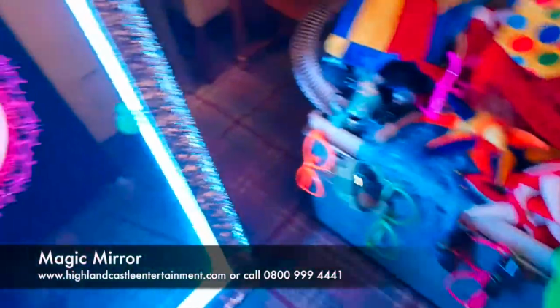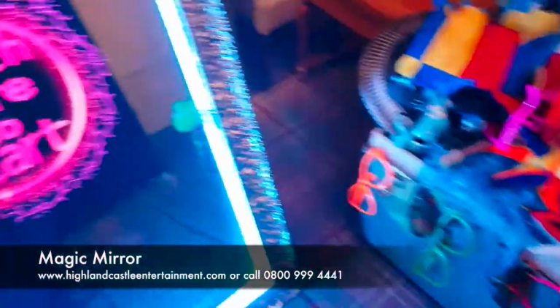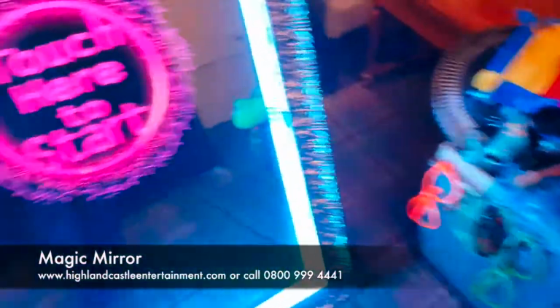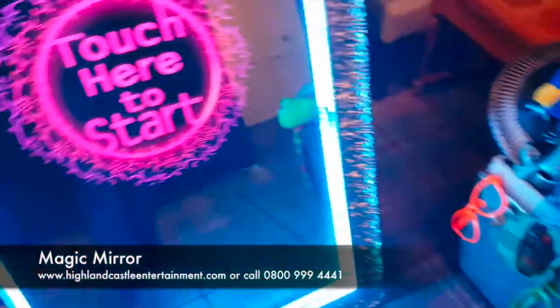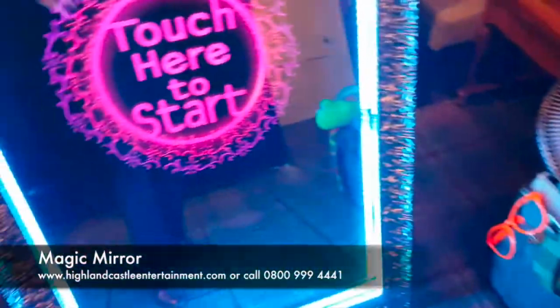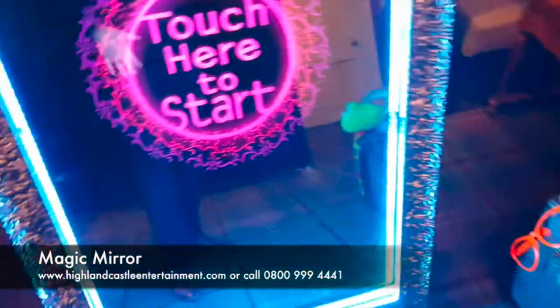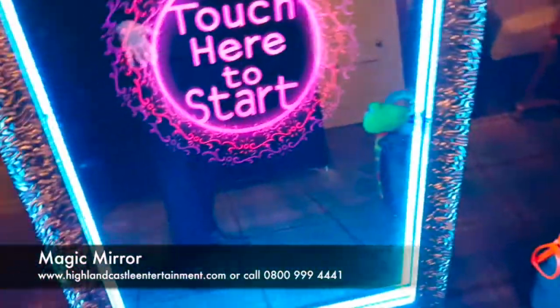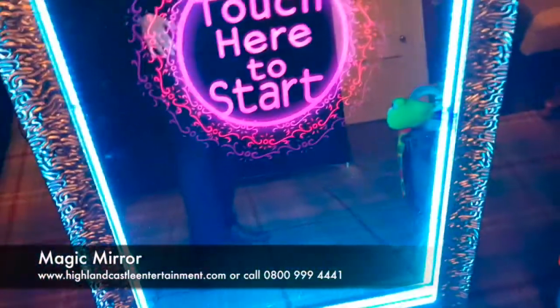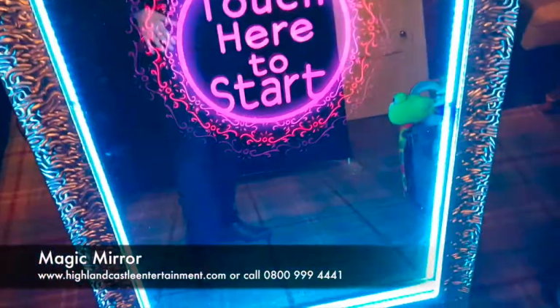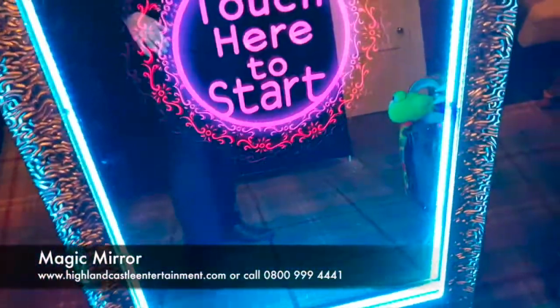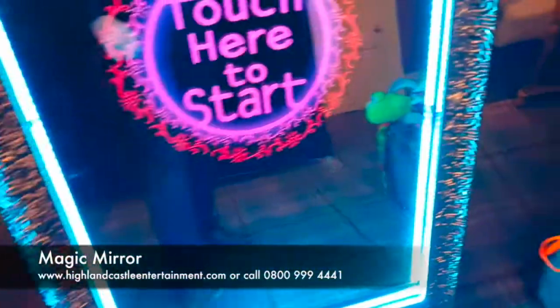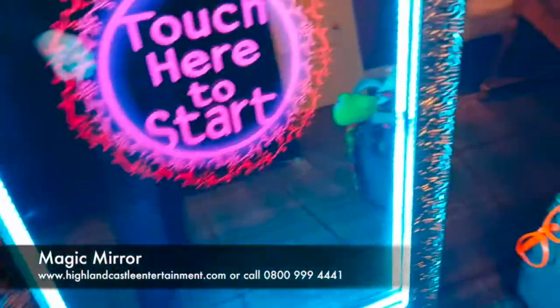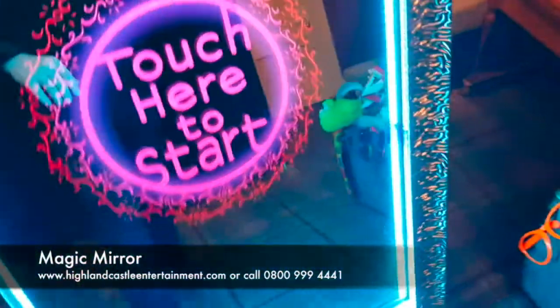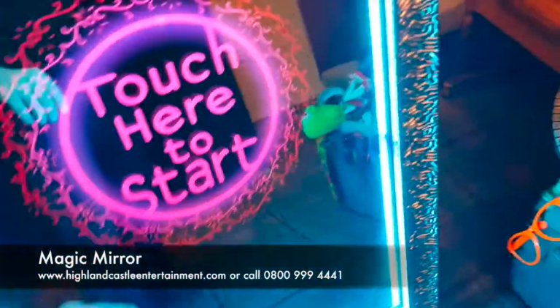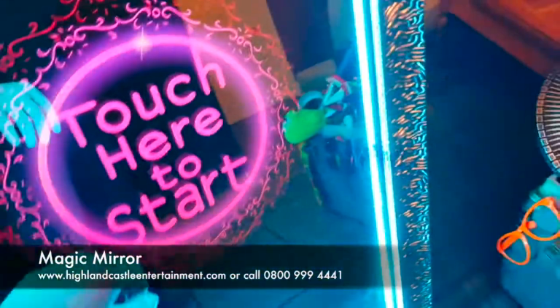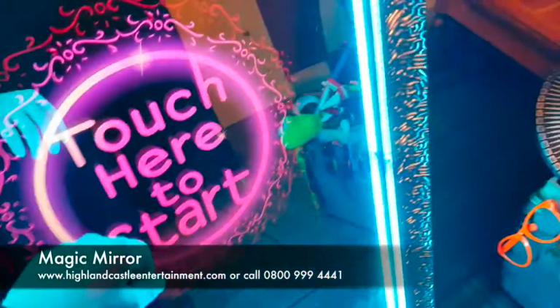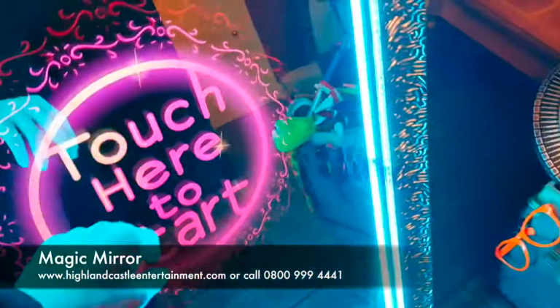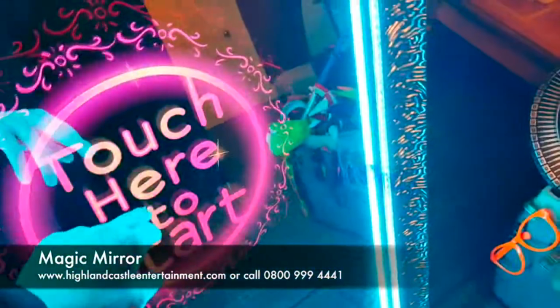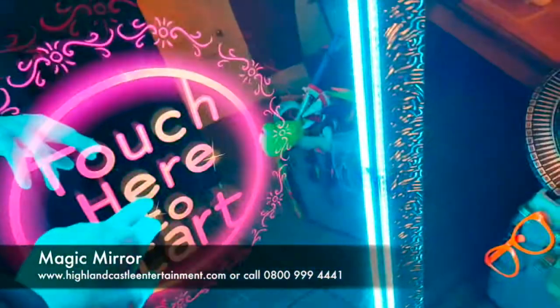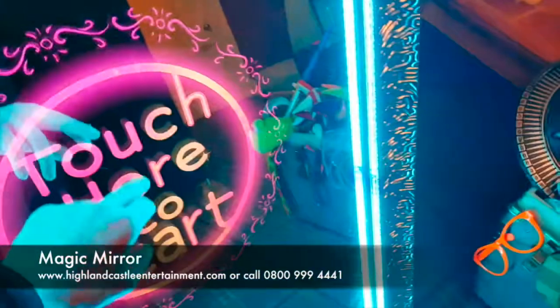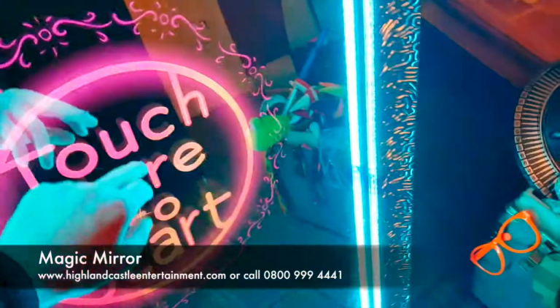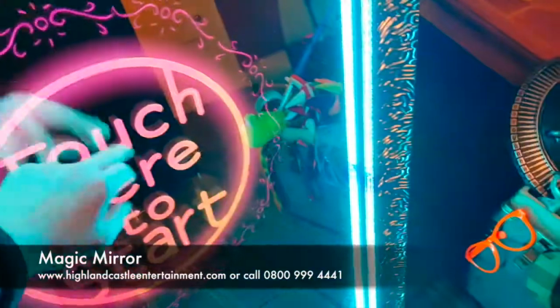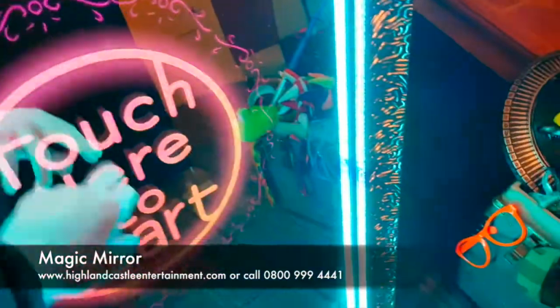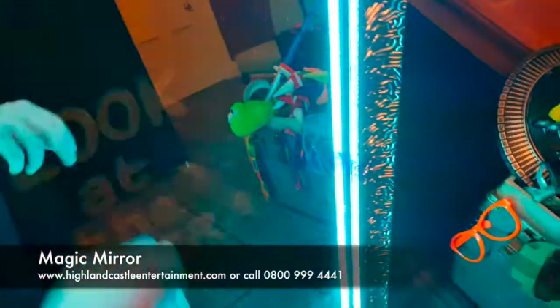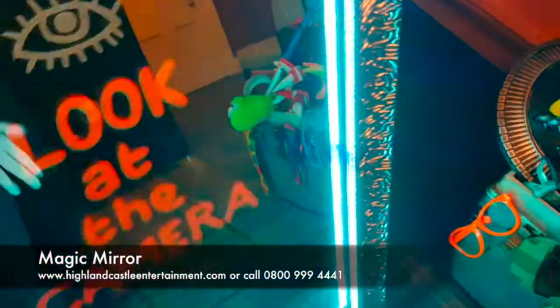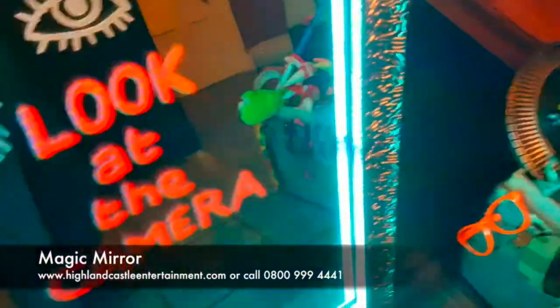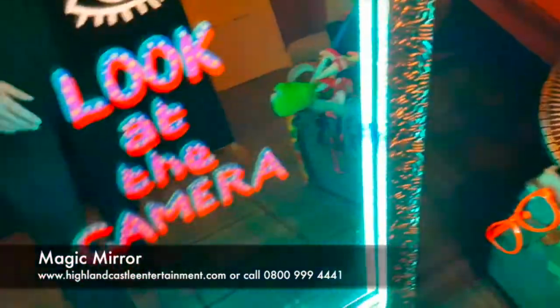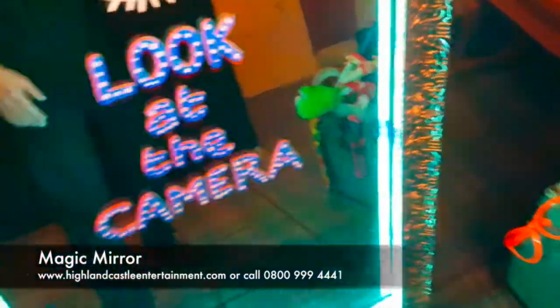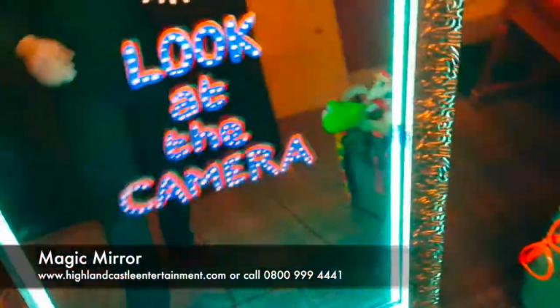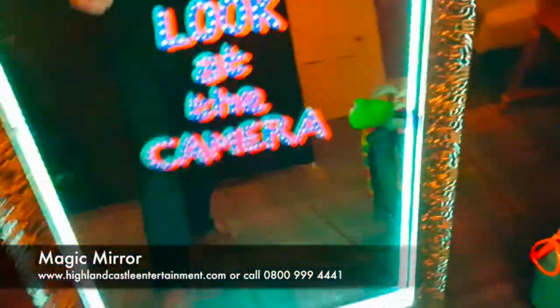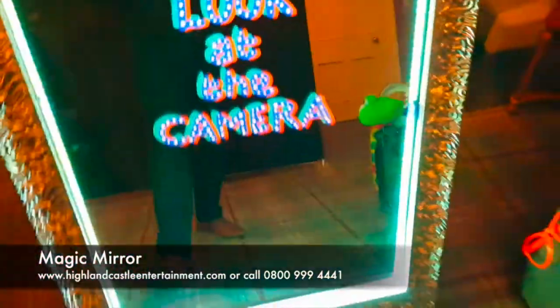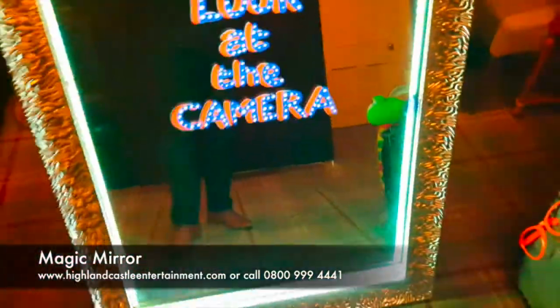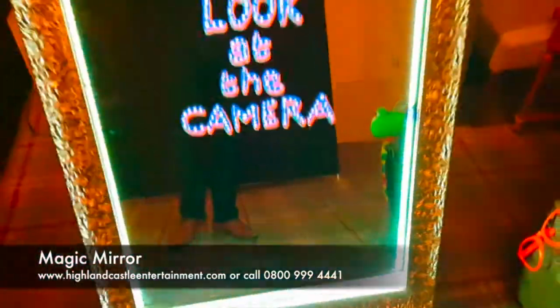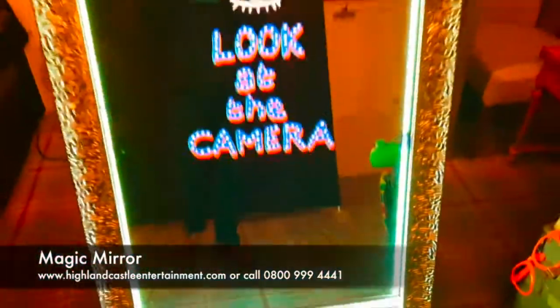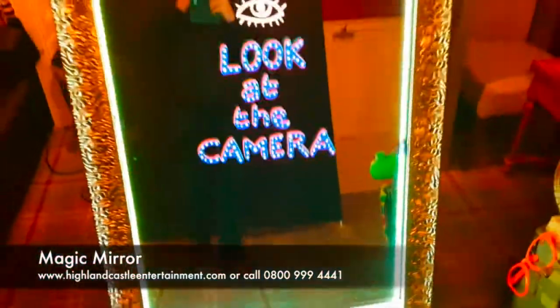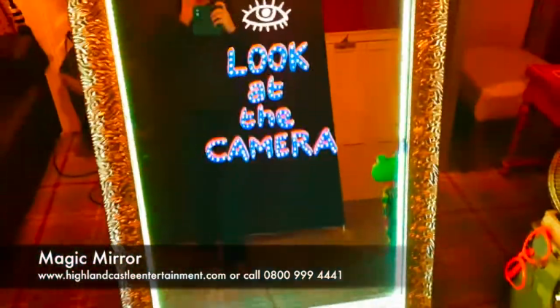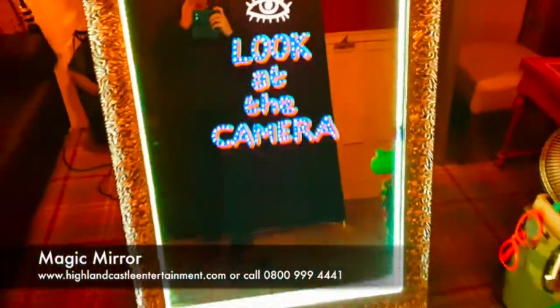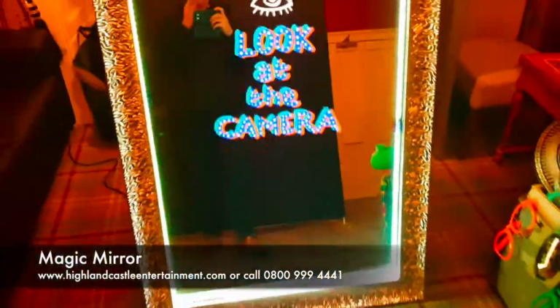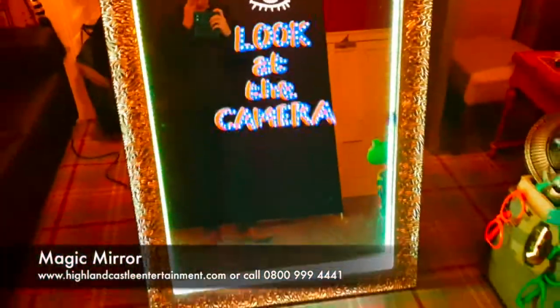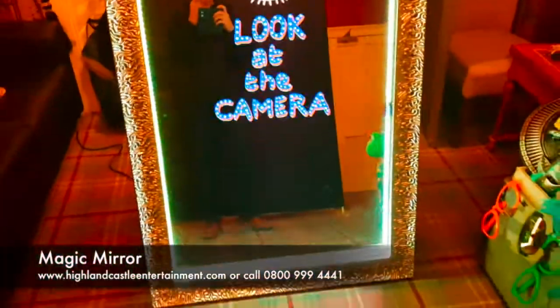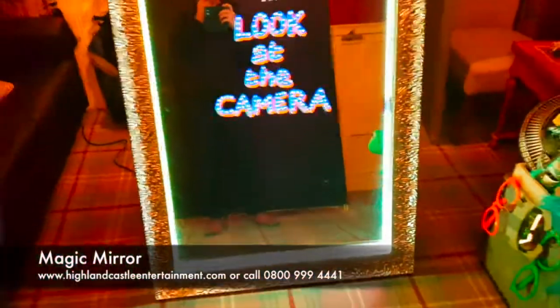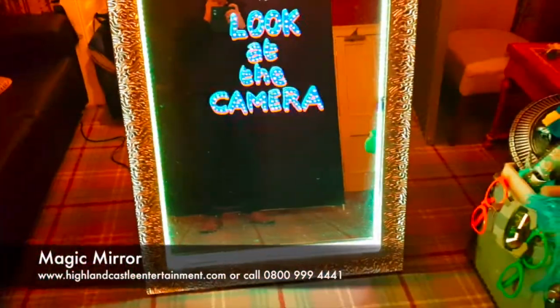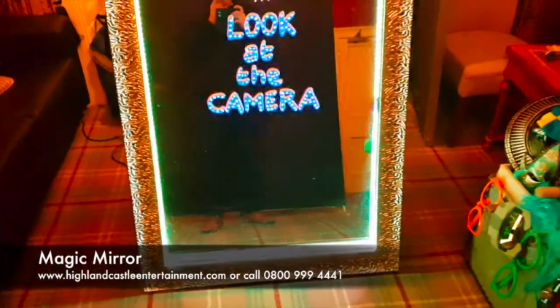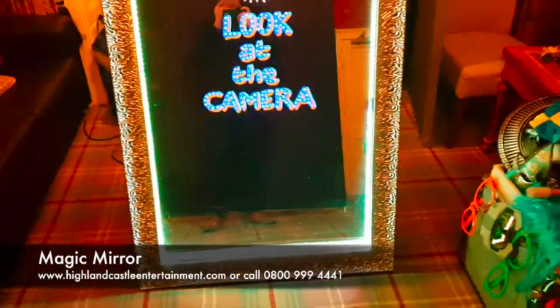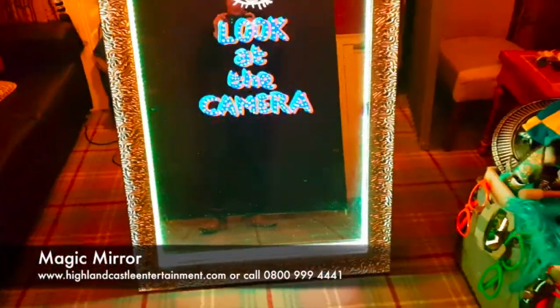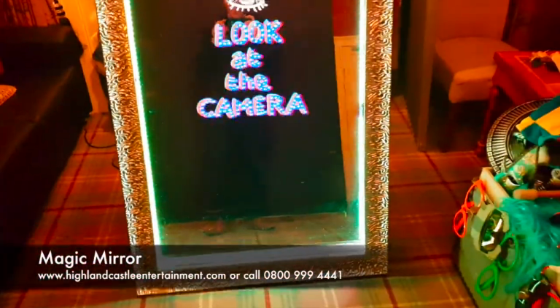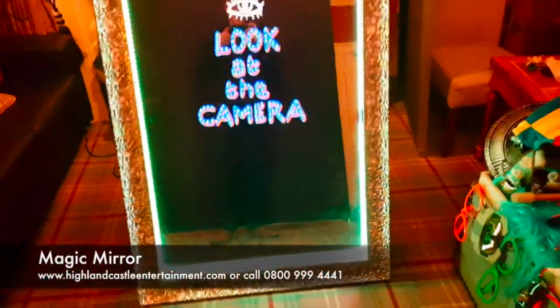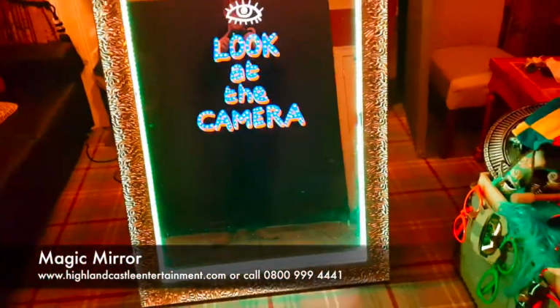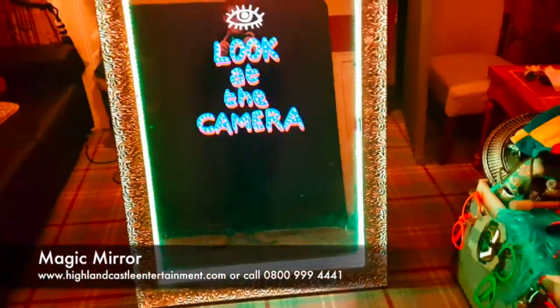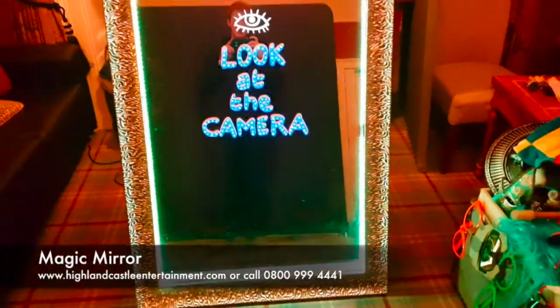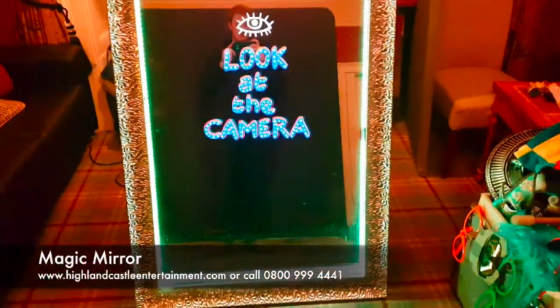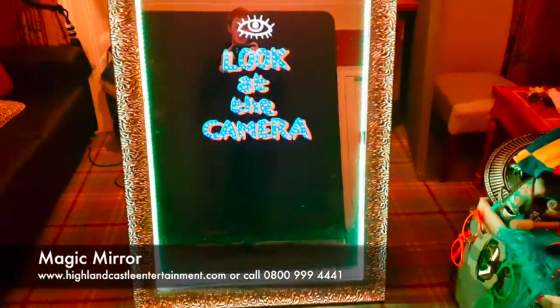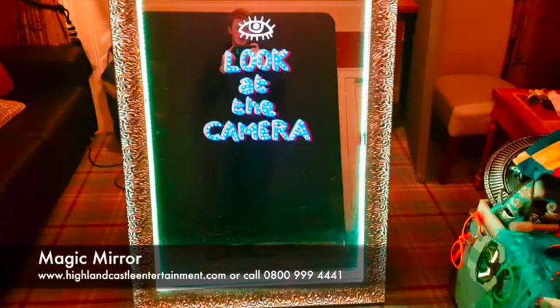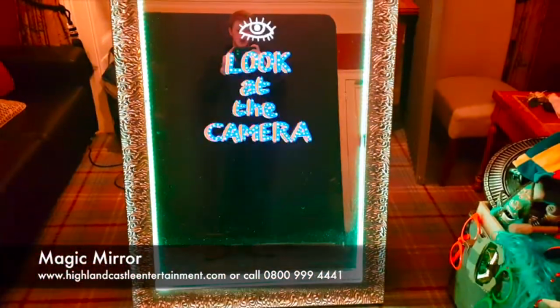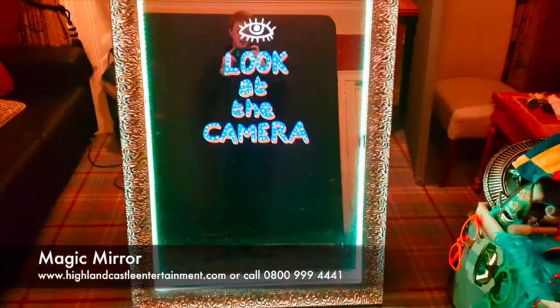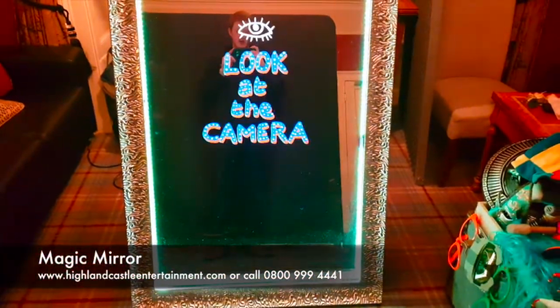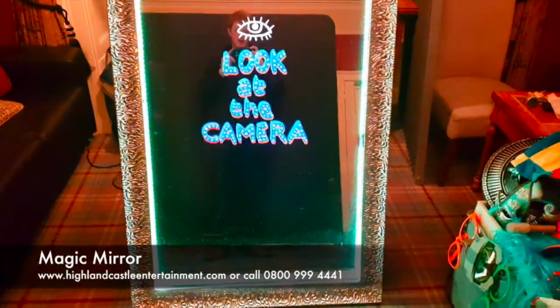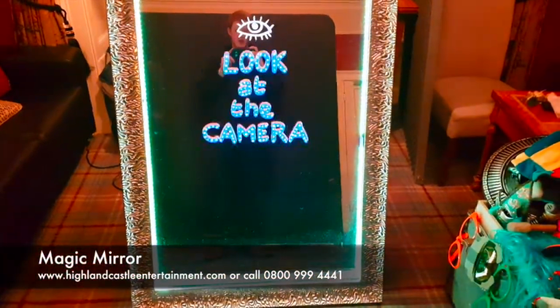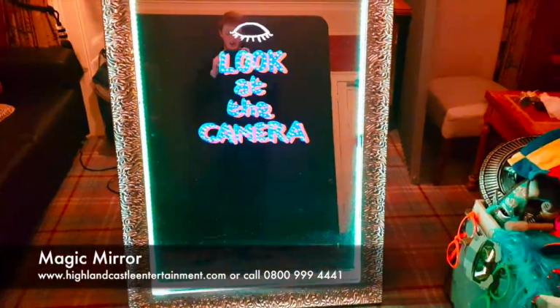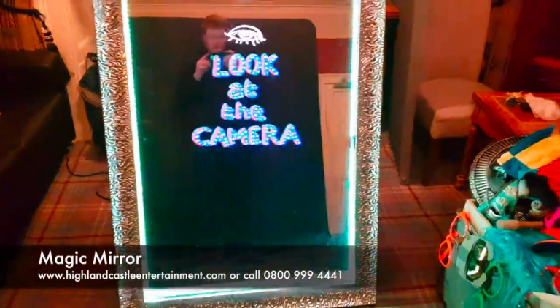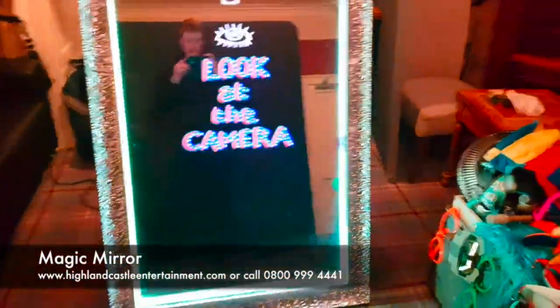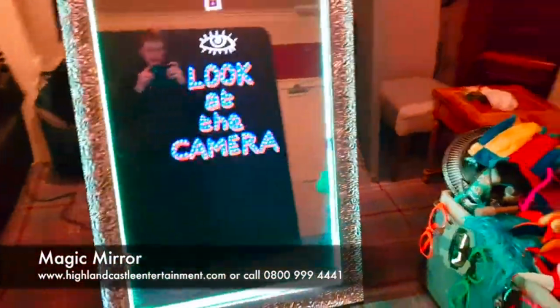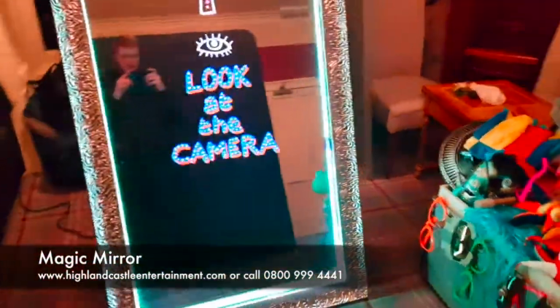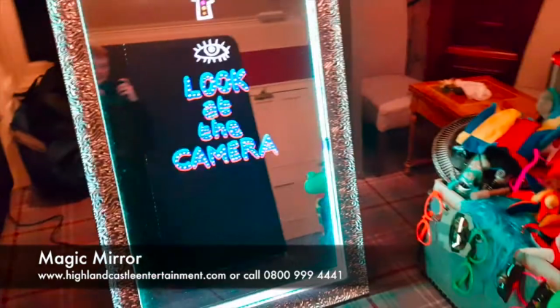Let me give you a quick rundown of the booth. It's simple — you just touch here to start and all you have to do is look at the camera.